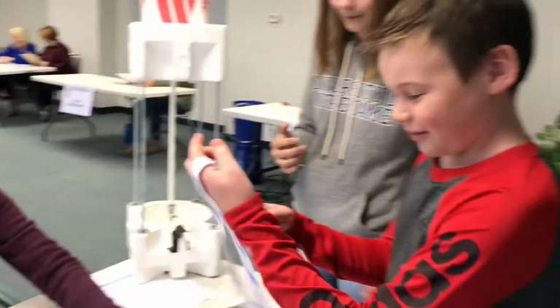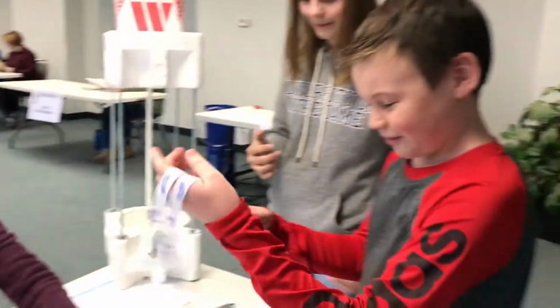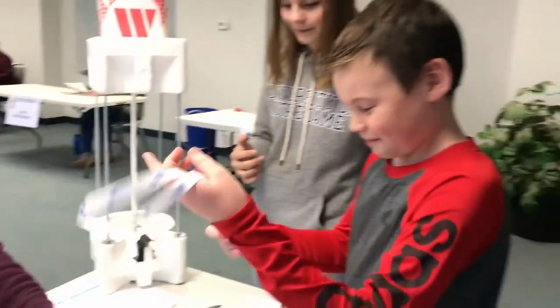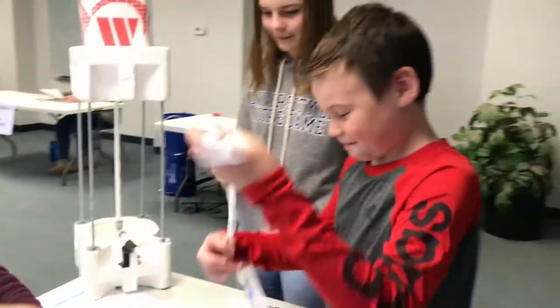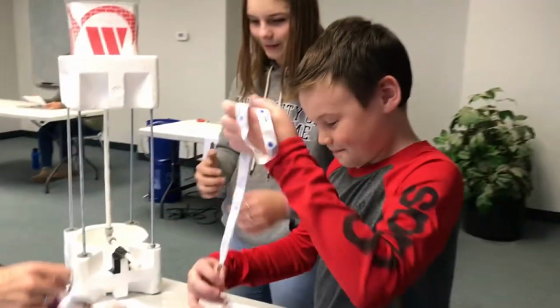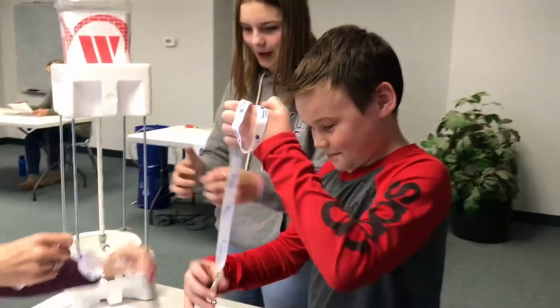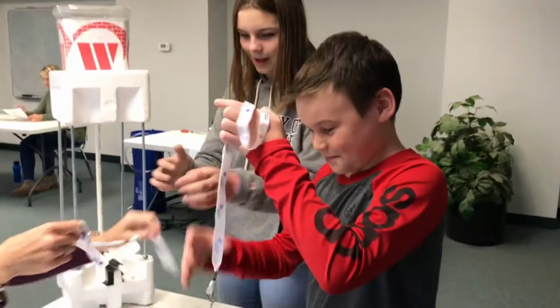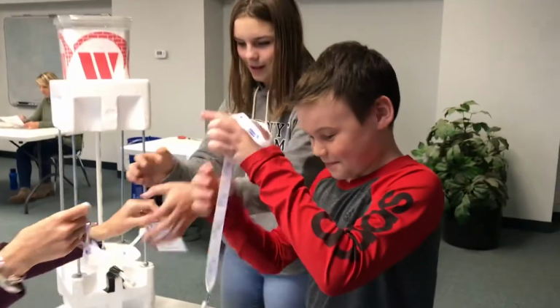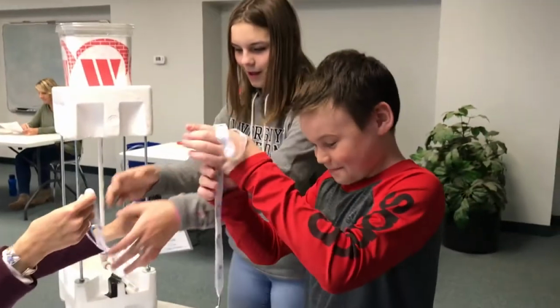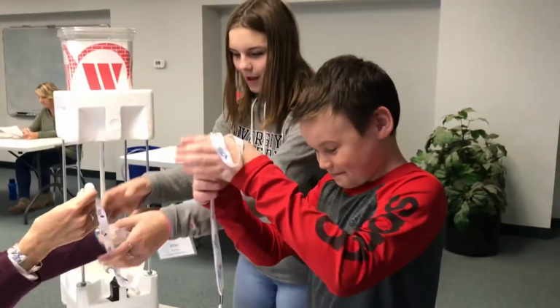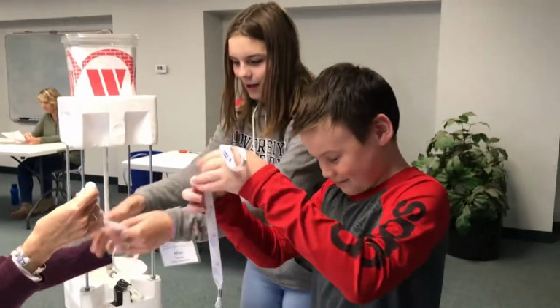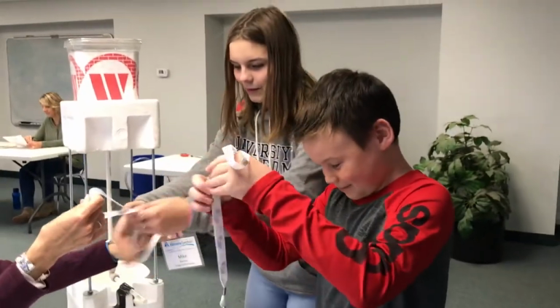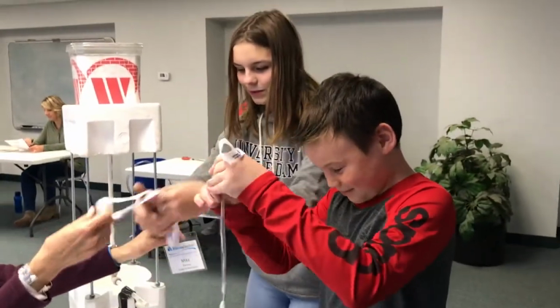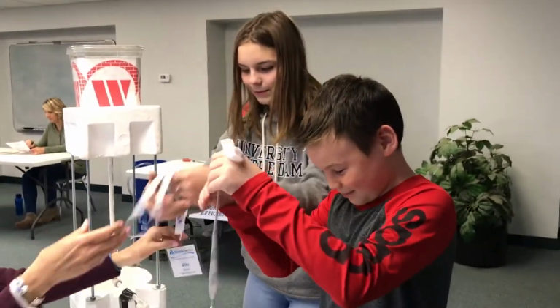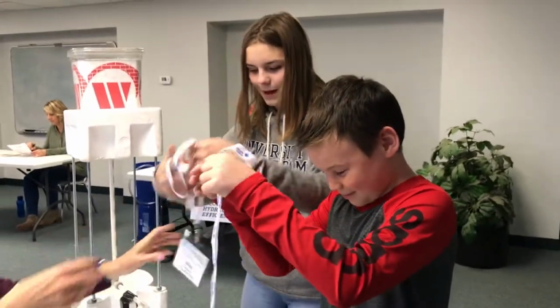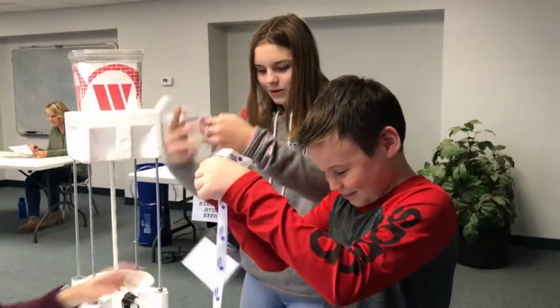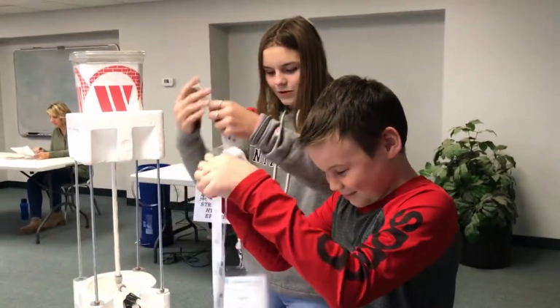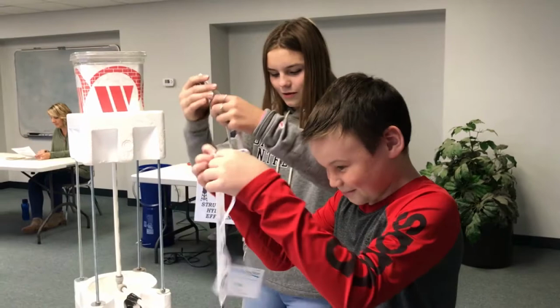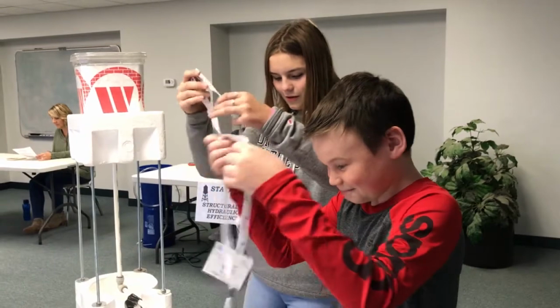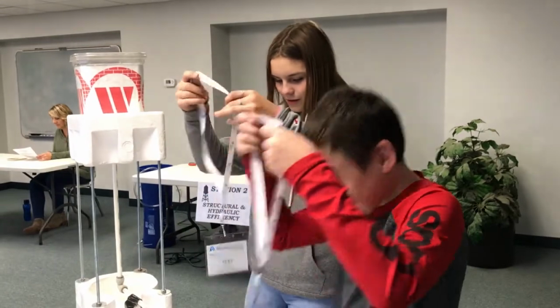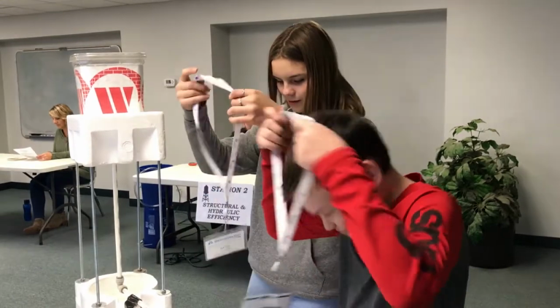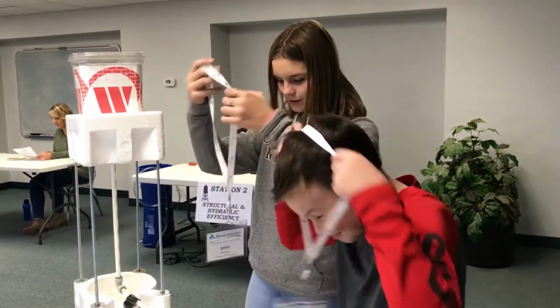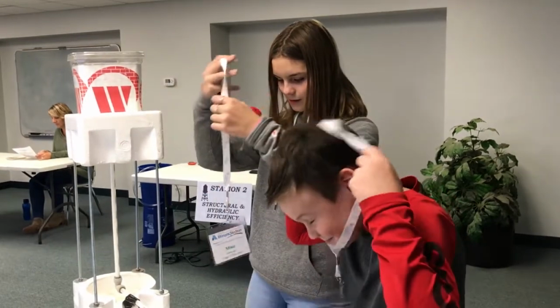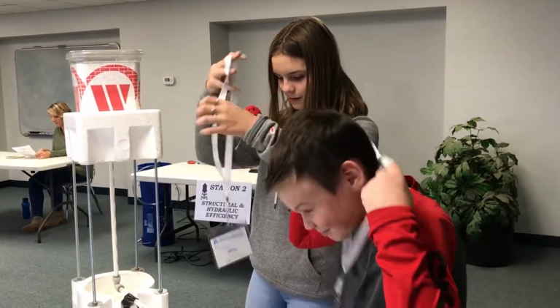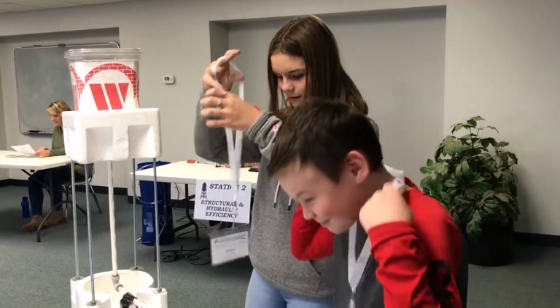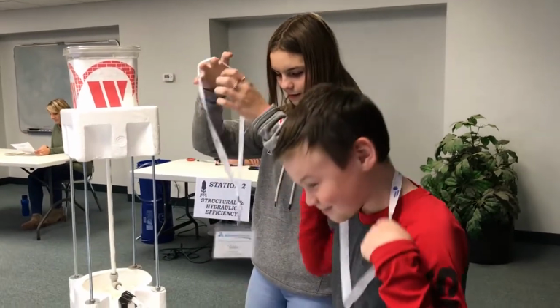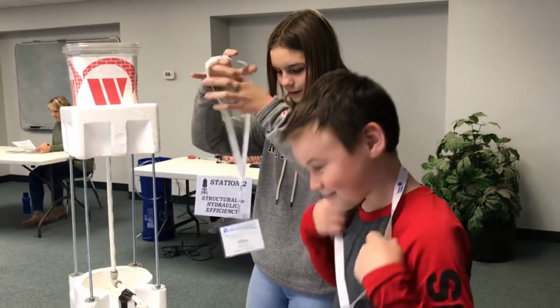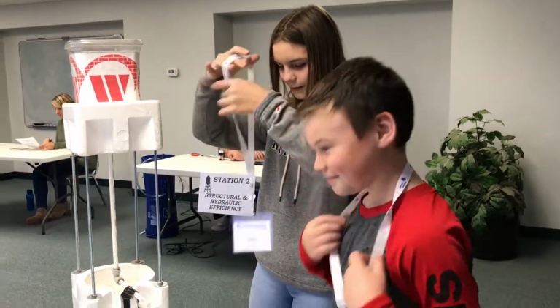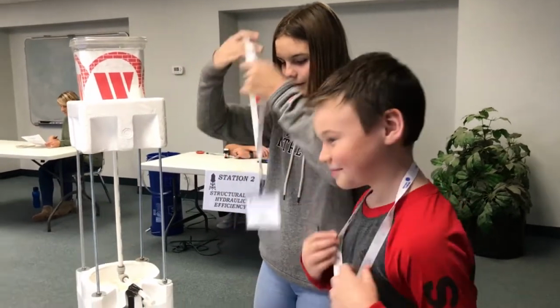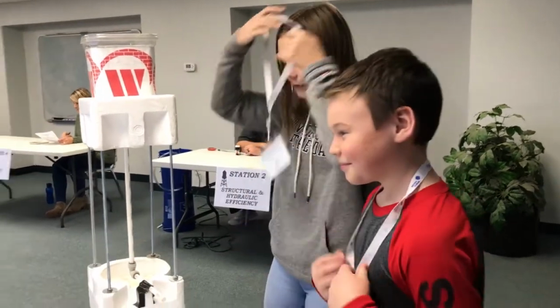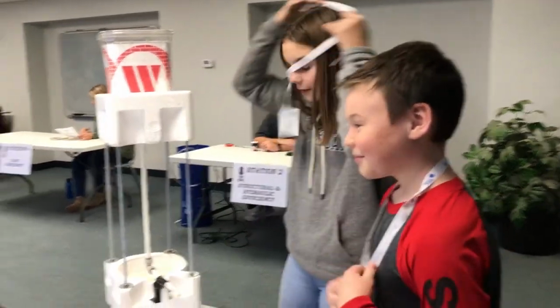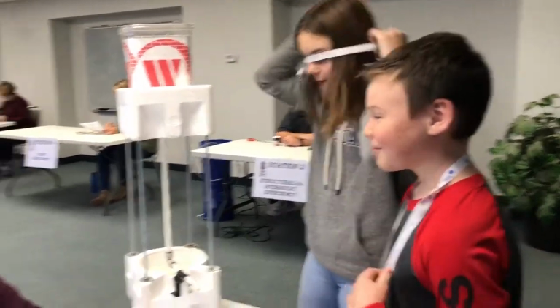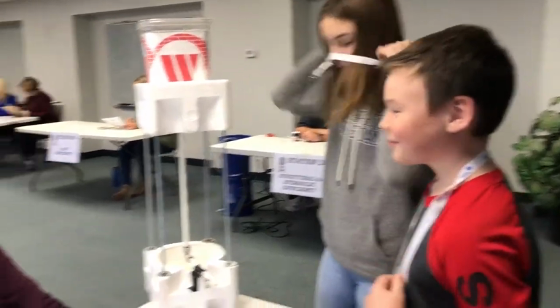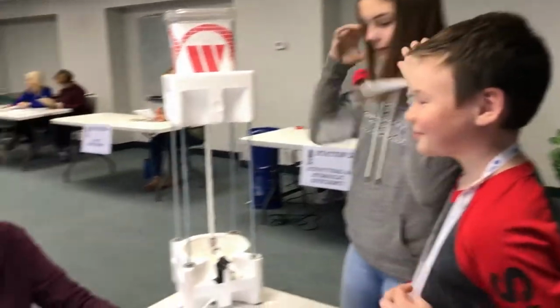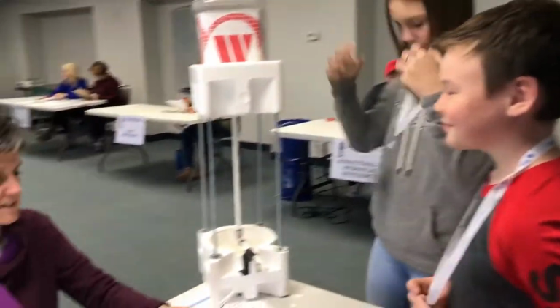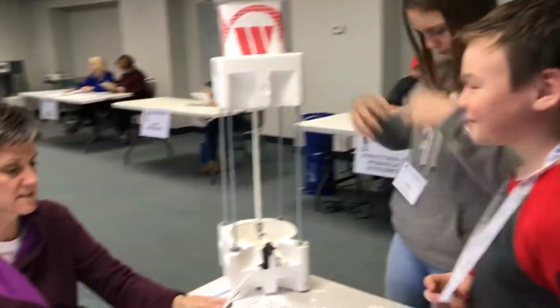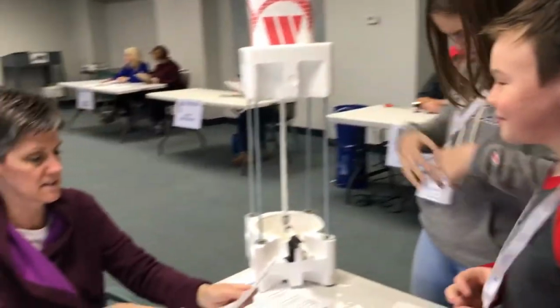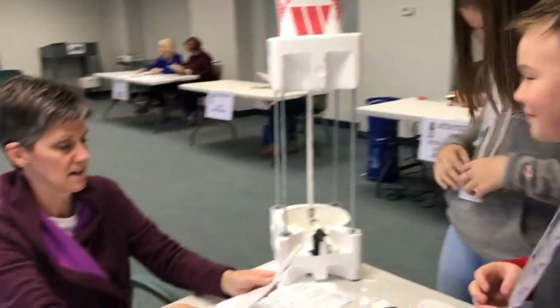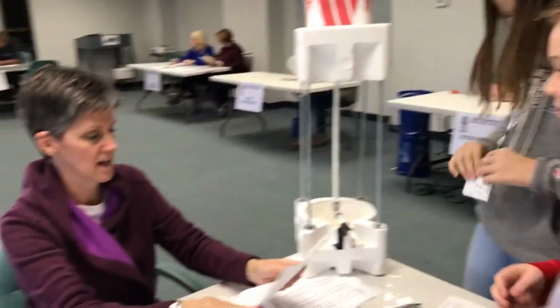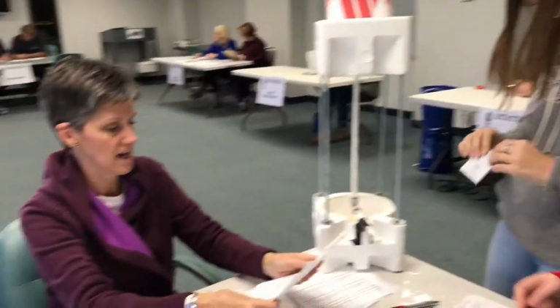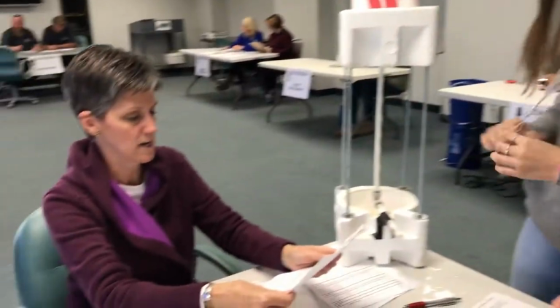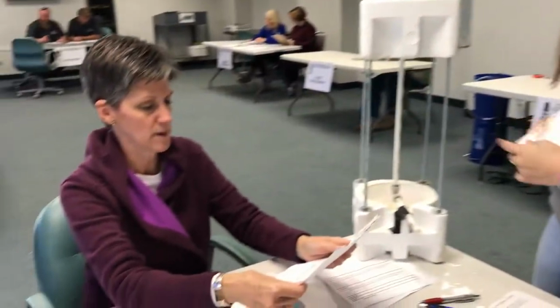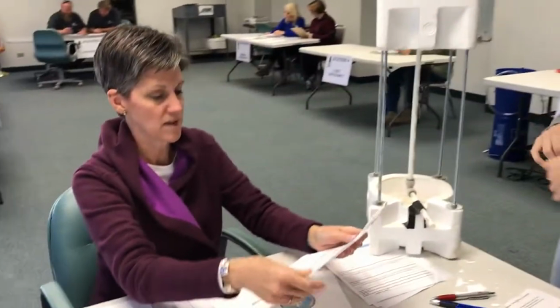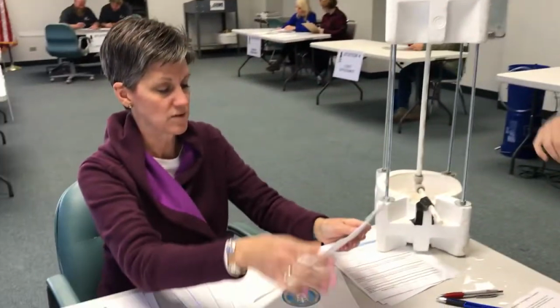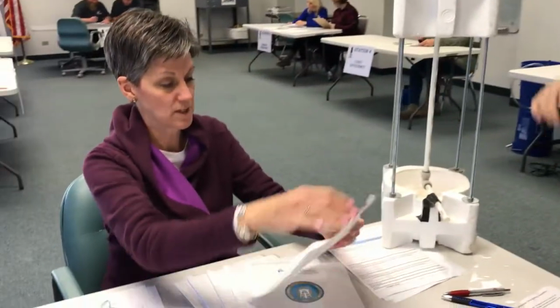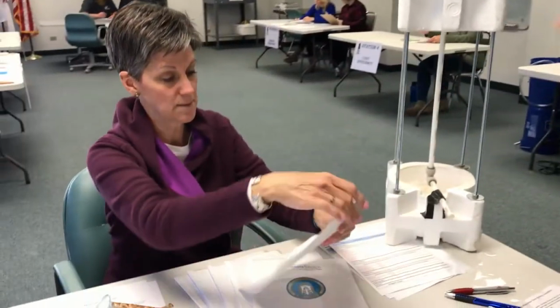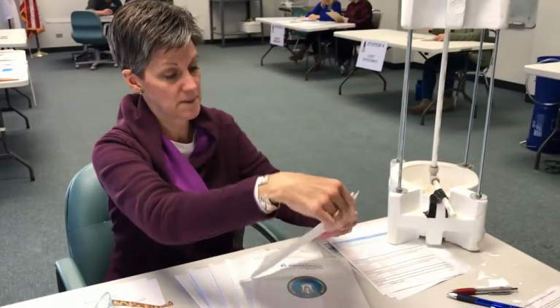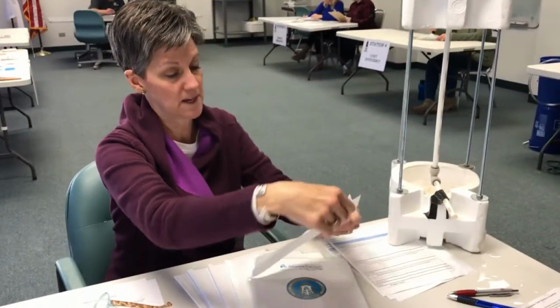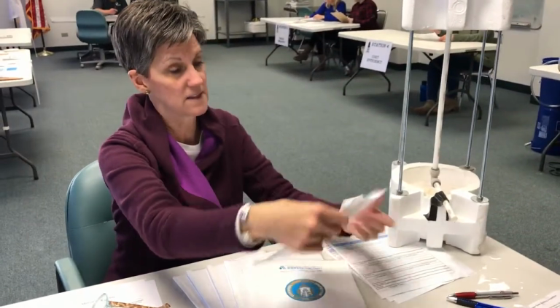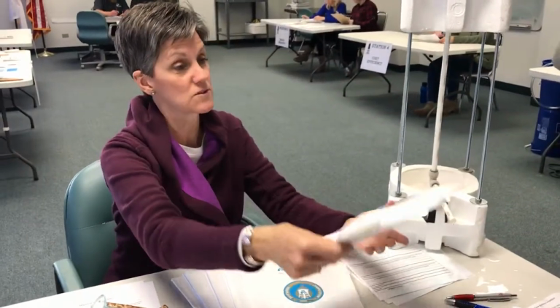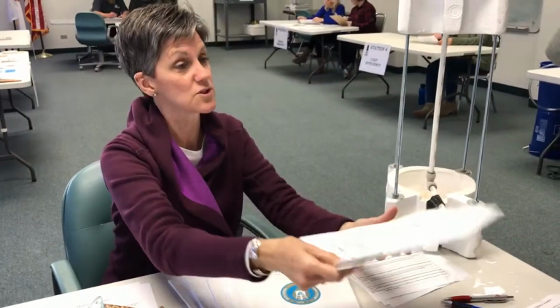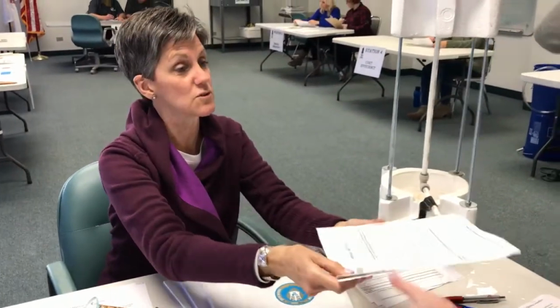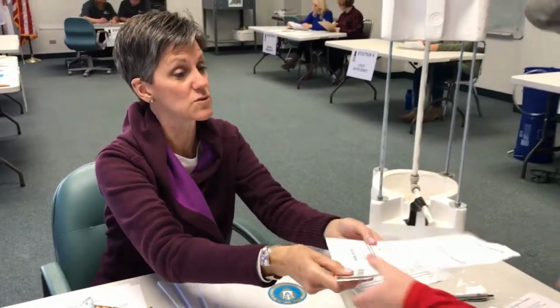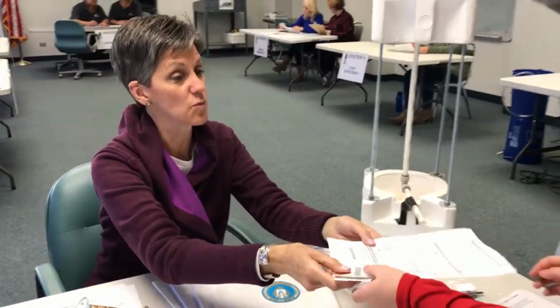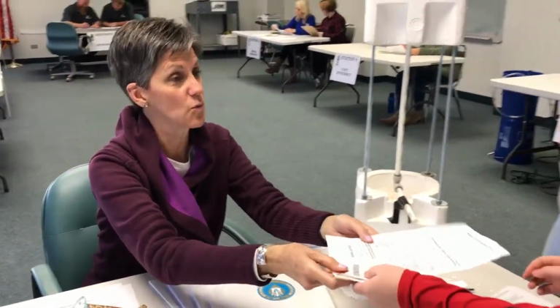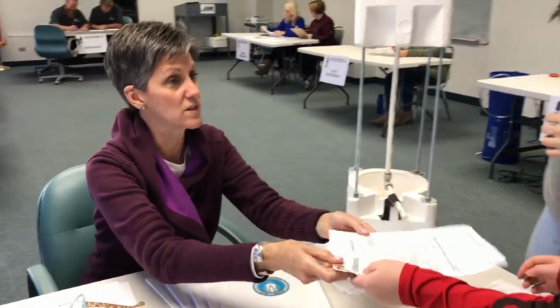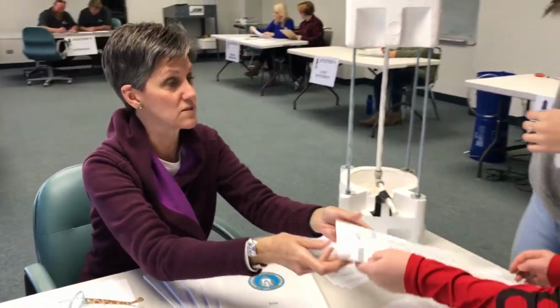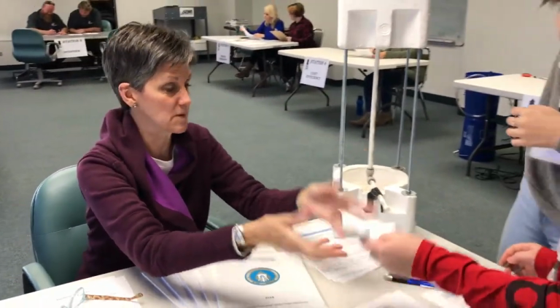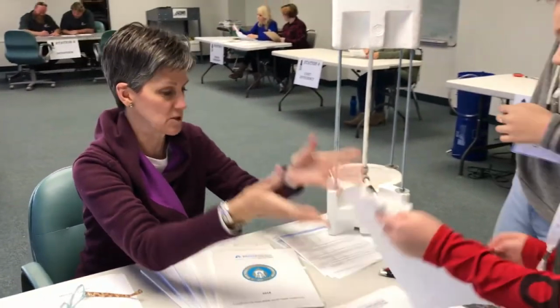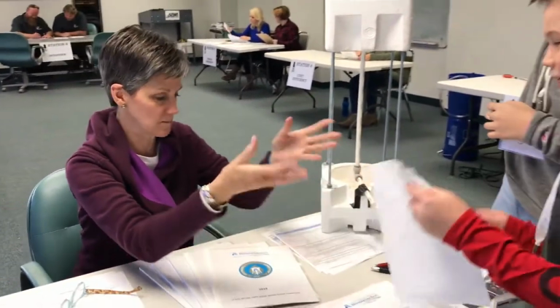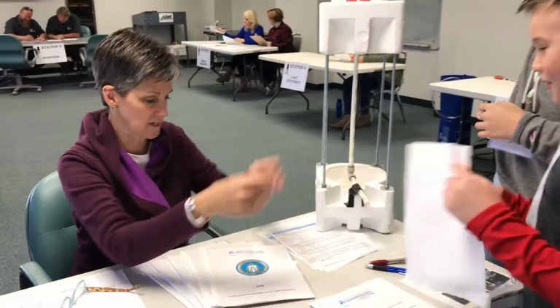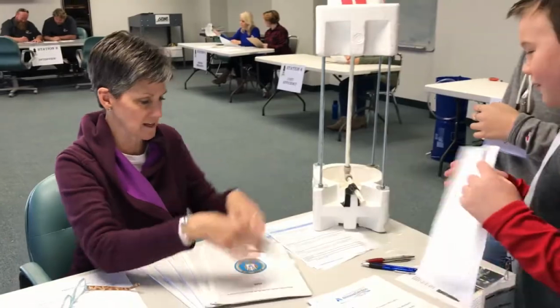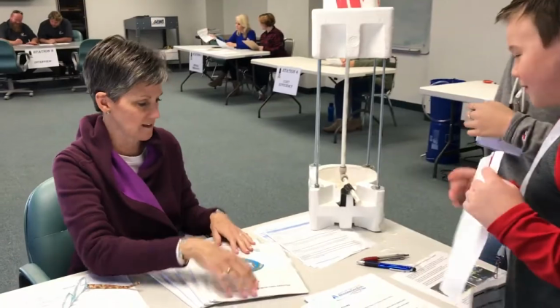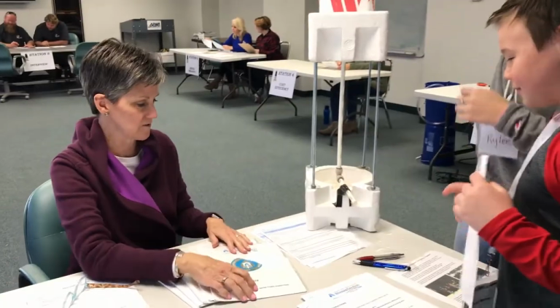When you arrive at the event, you will first visit the check-in station, where you will be checked in to make sure you have everything you need for the day.